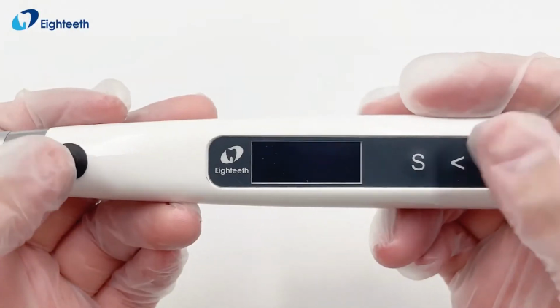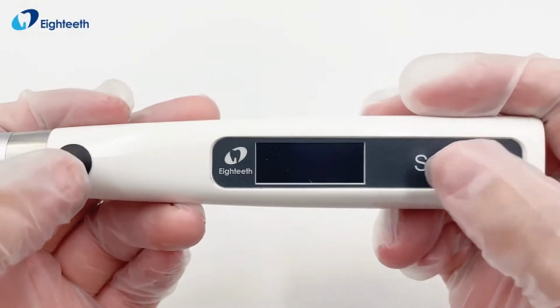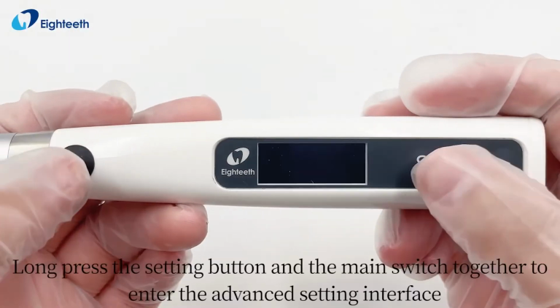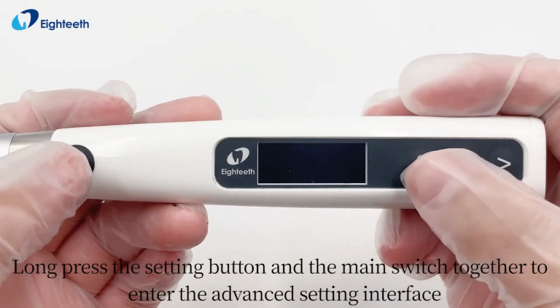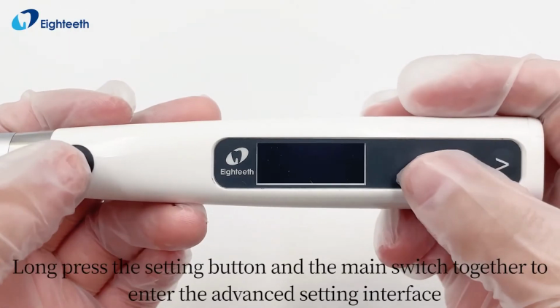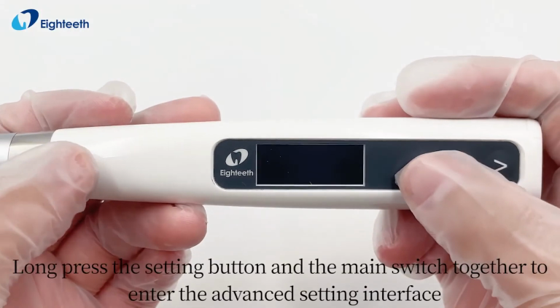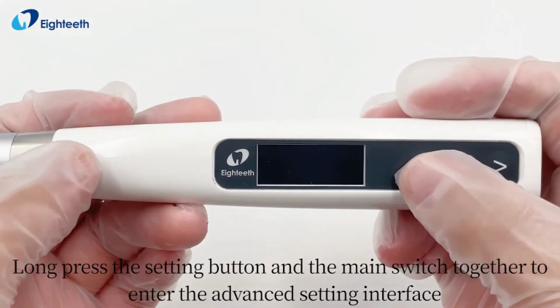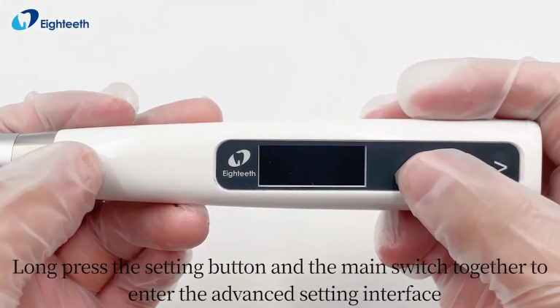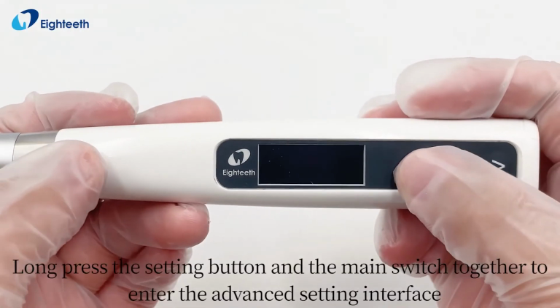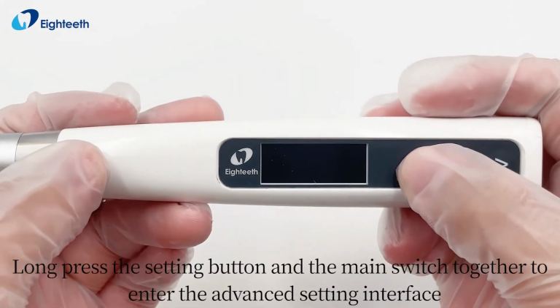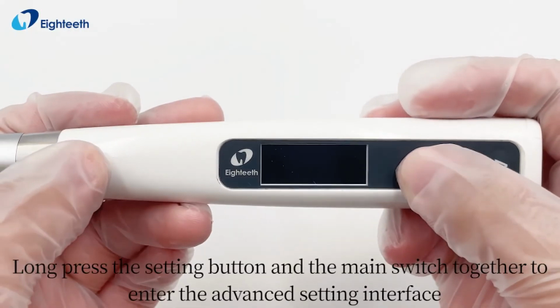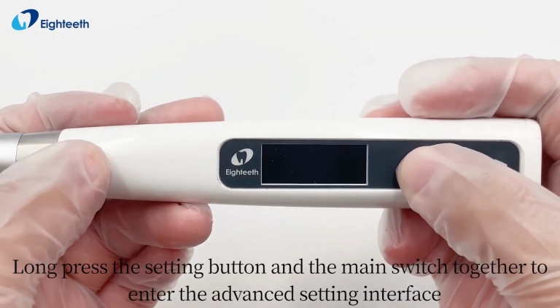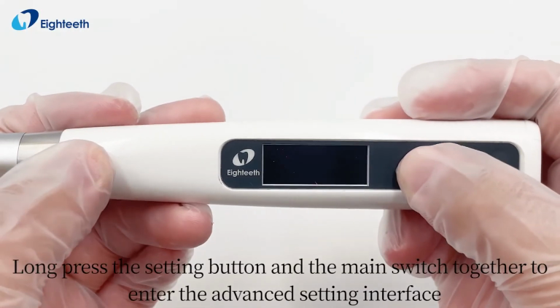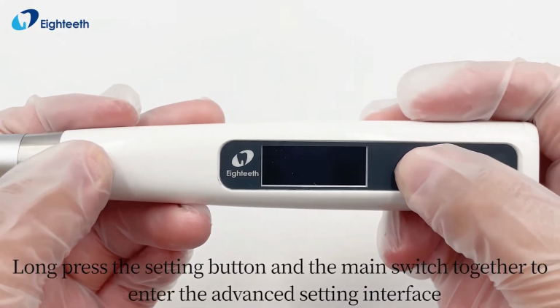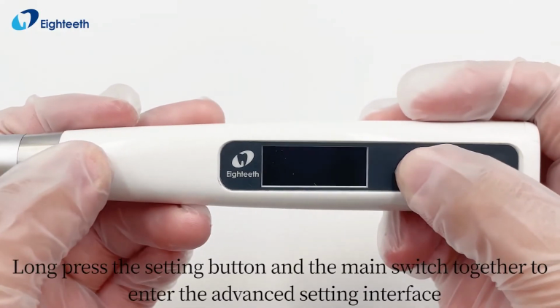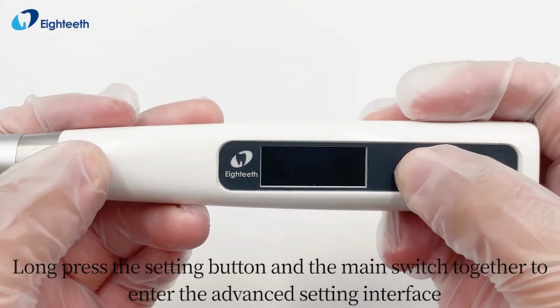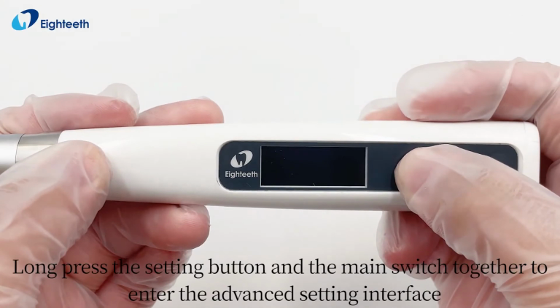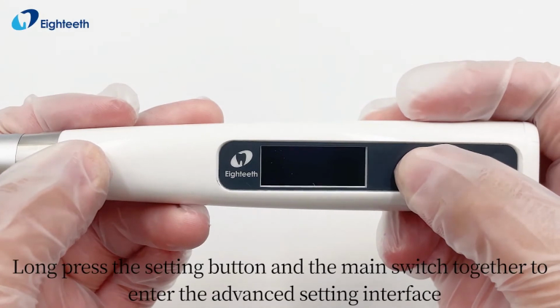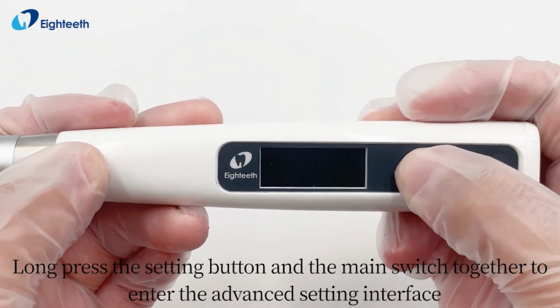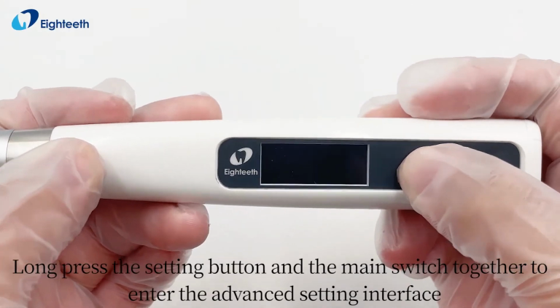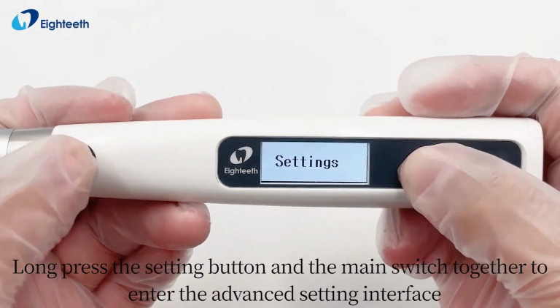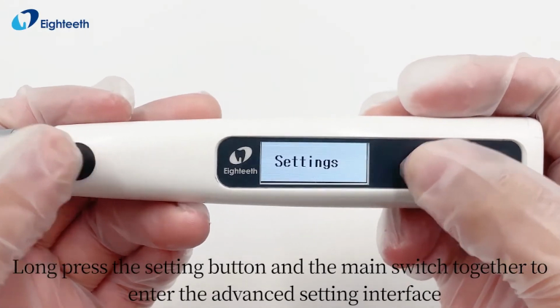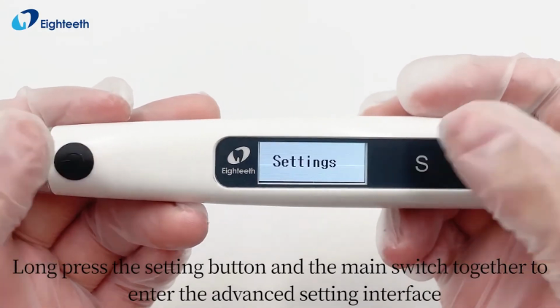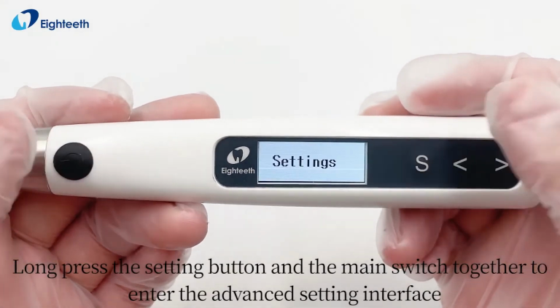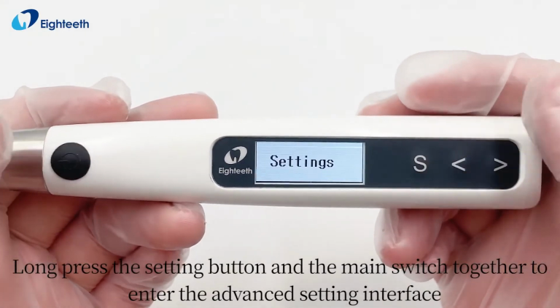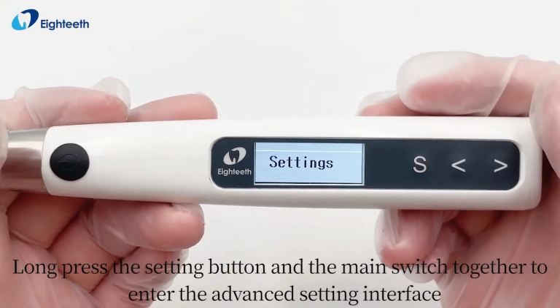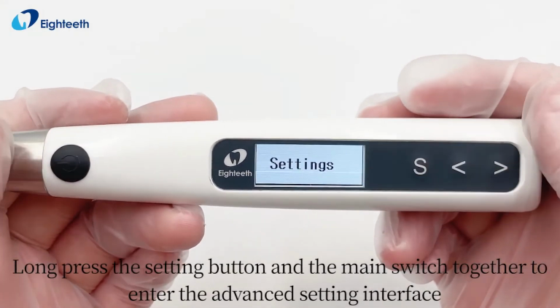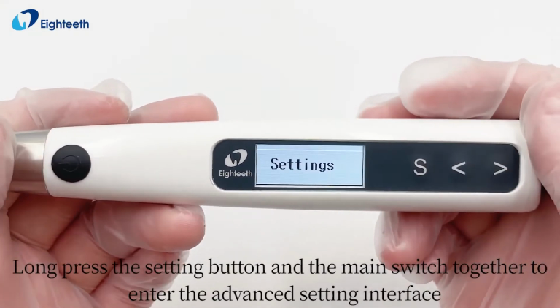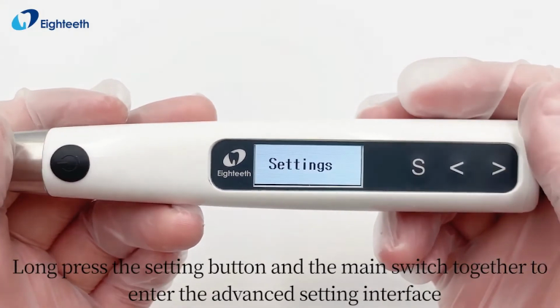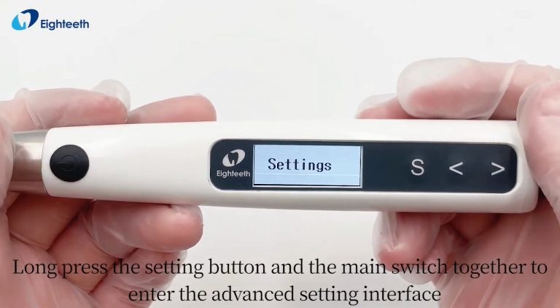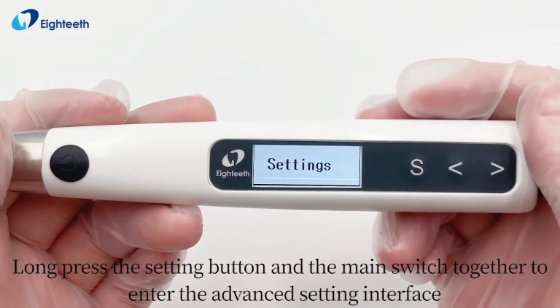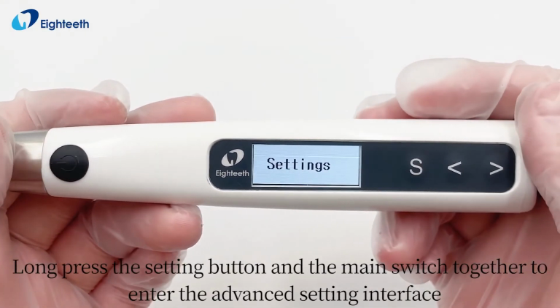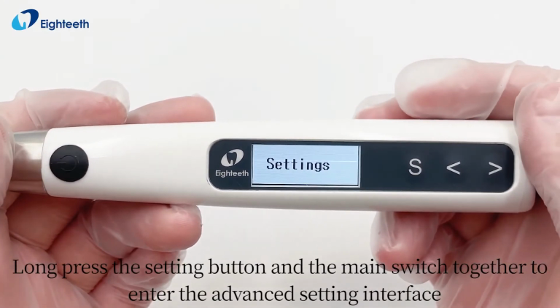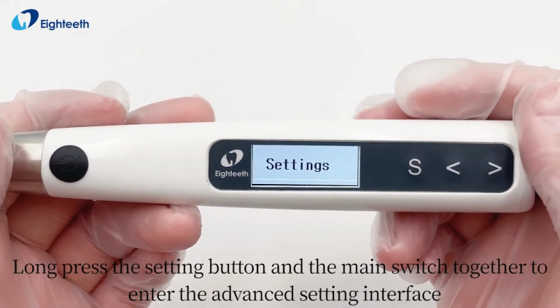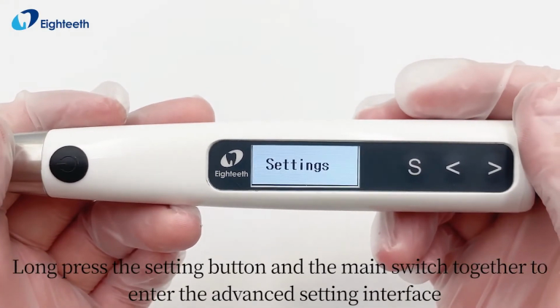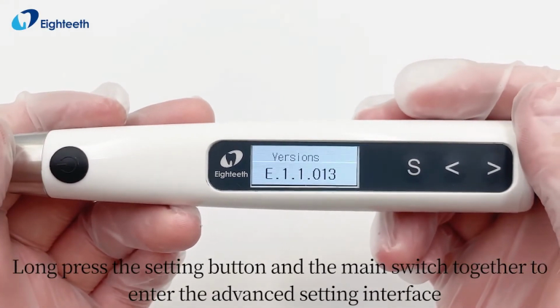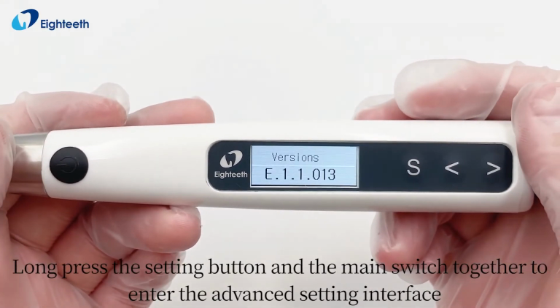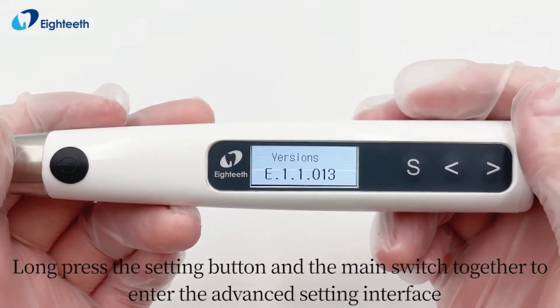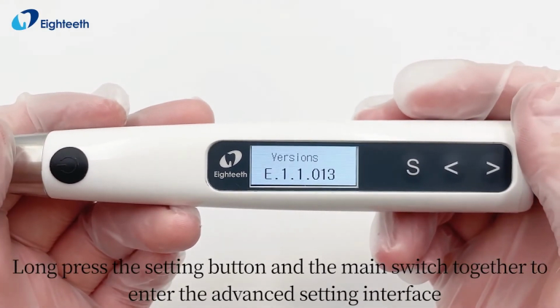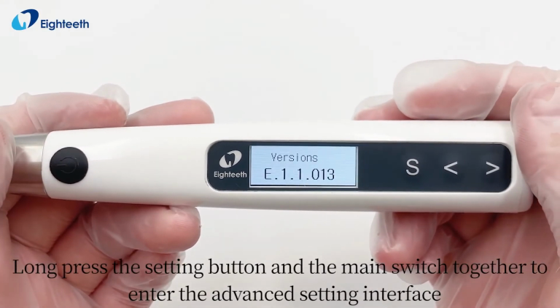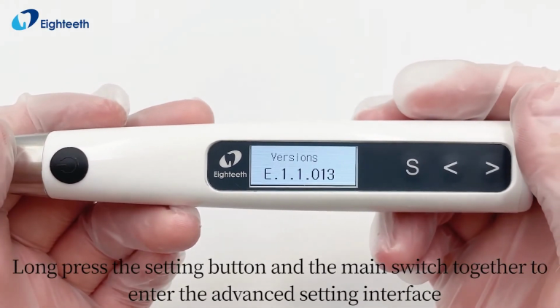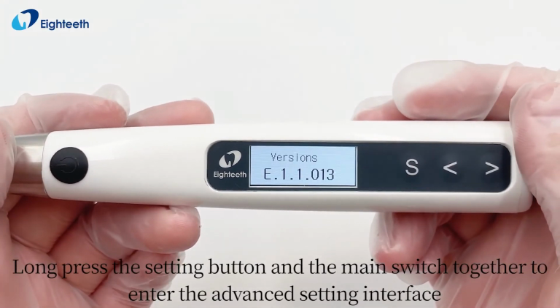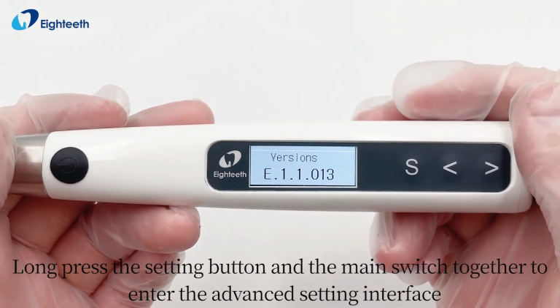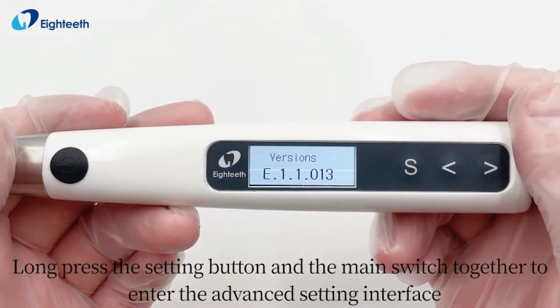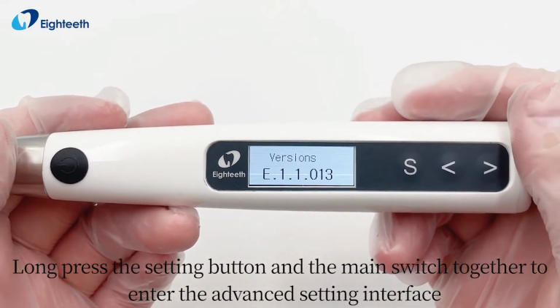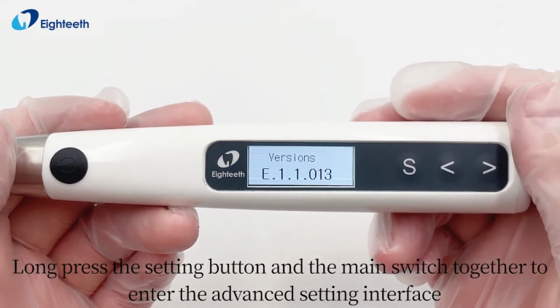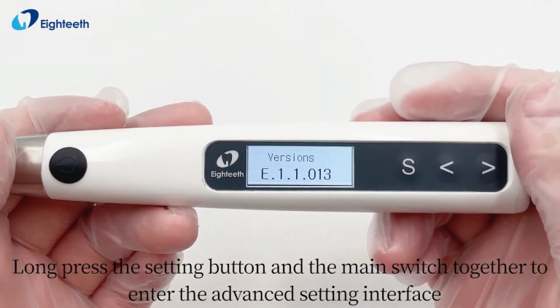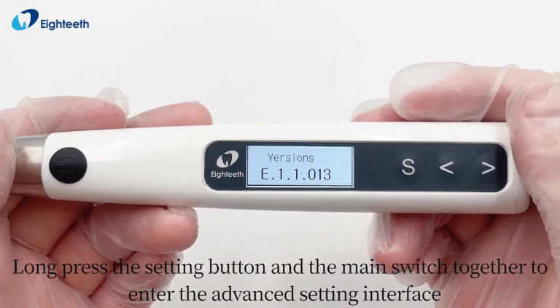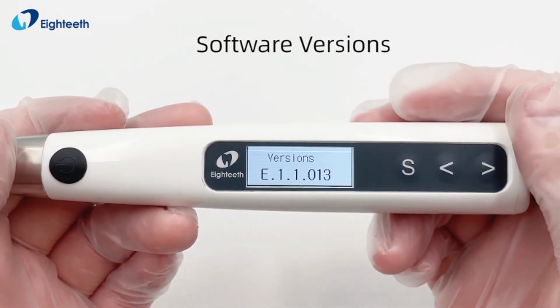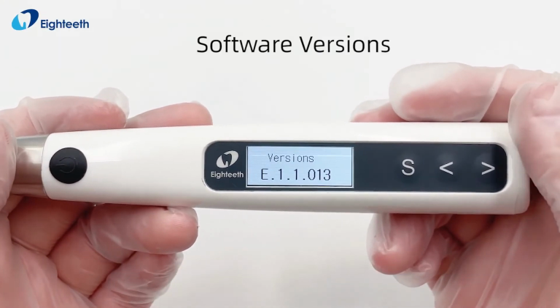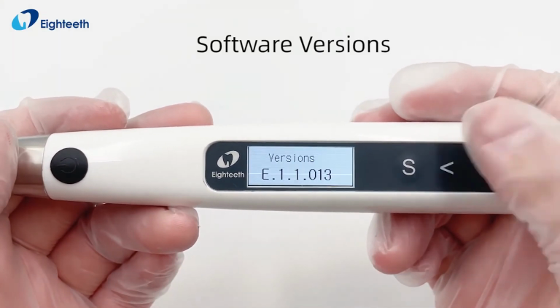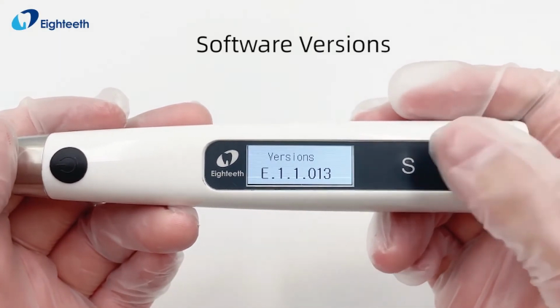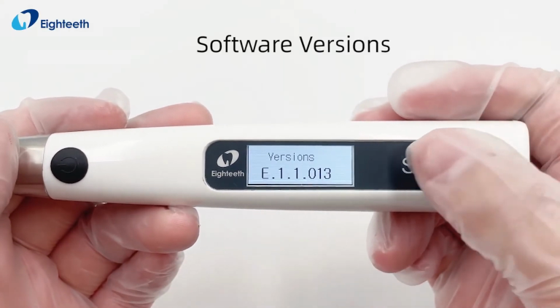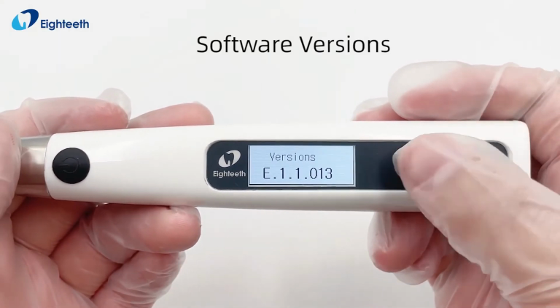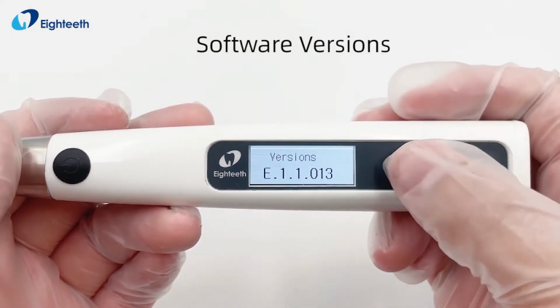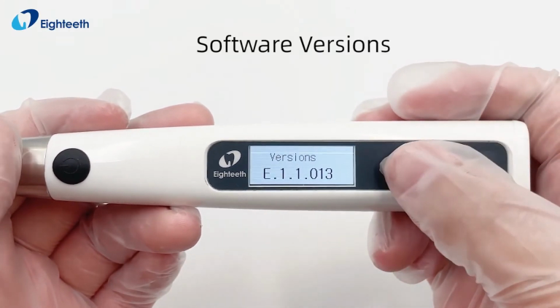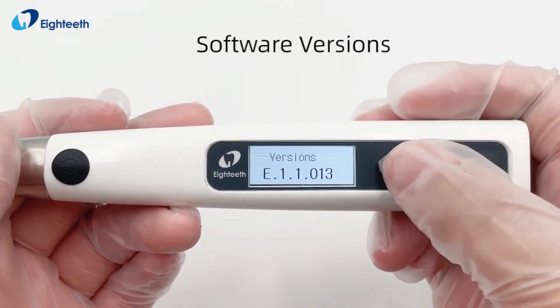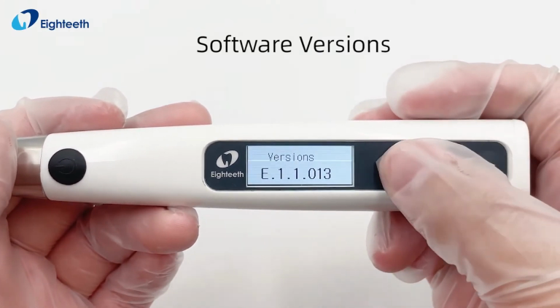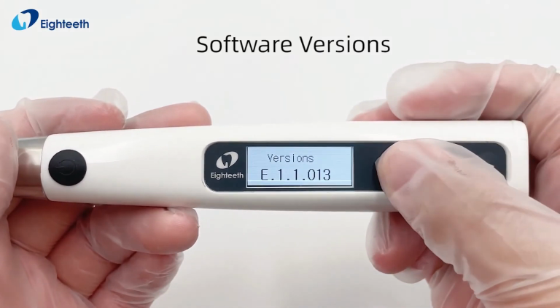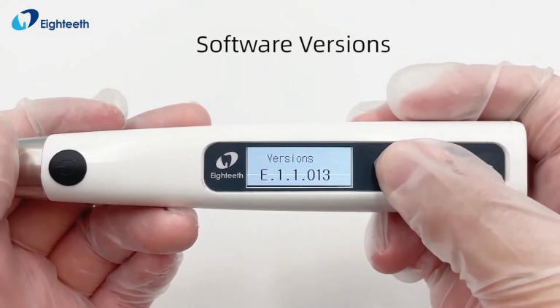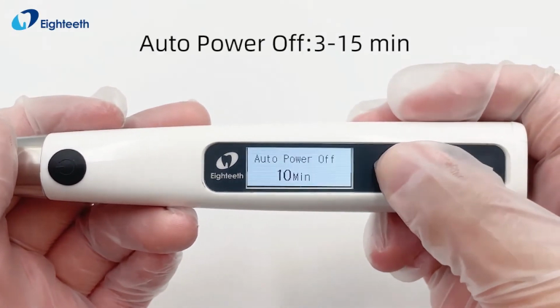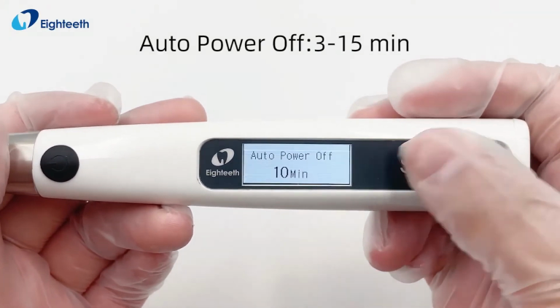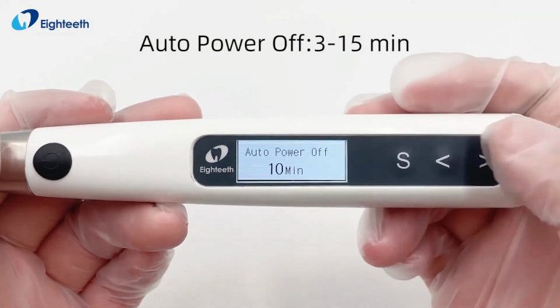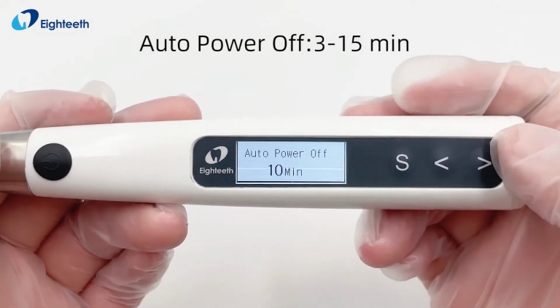Long press the setting button and the main switch together to enter the advanced setting interface.